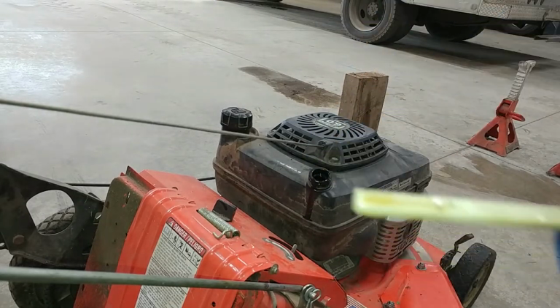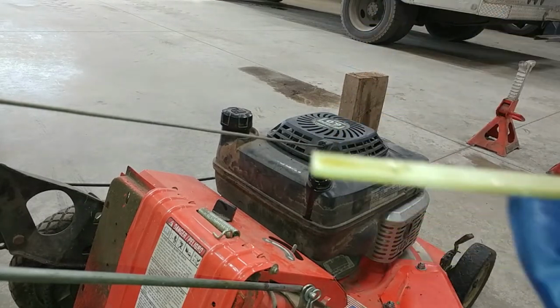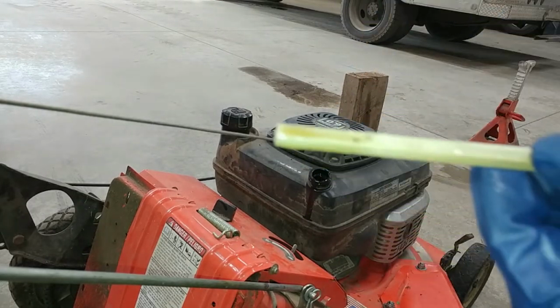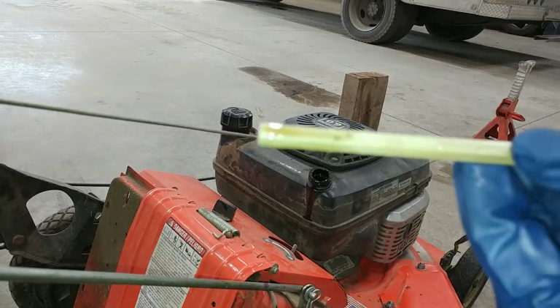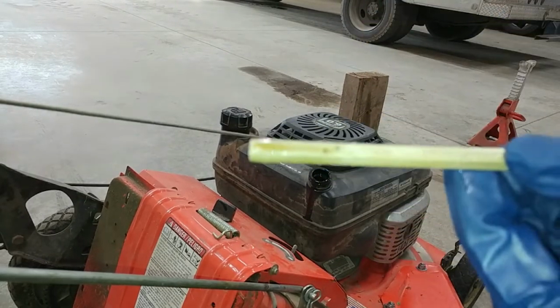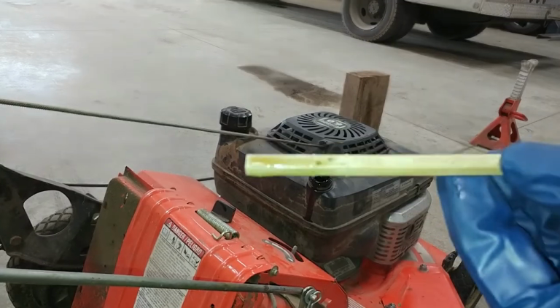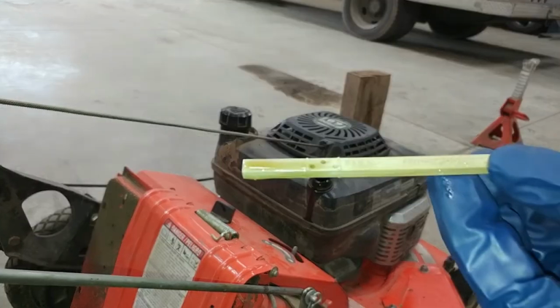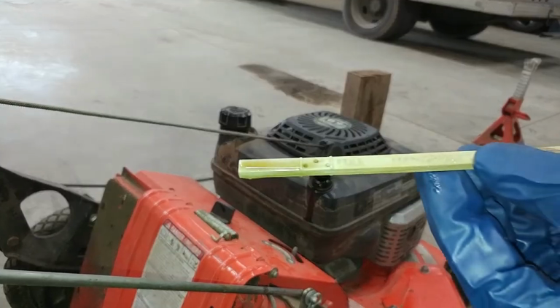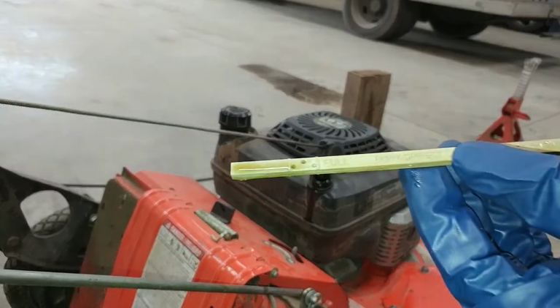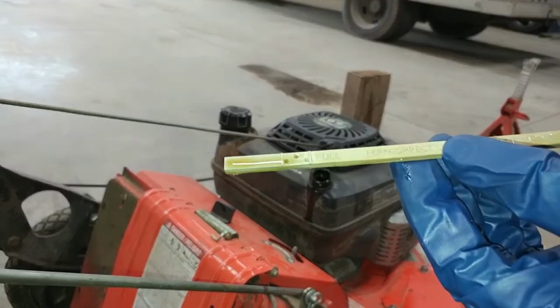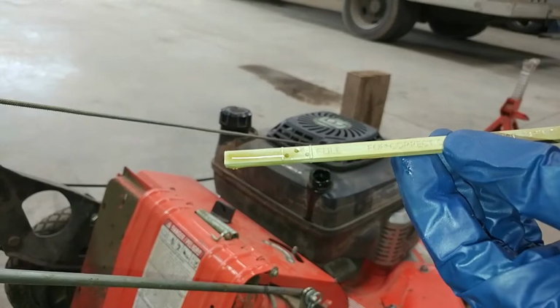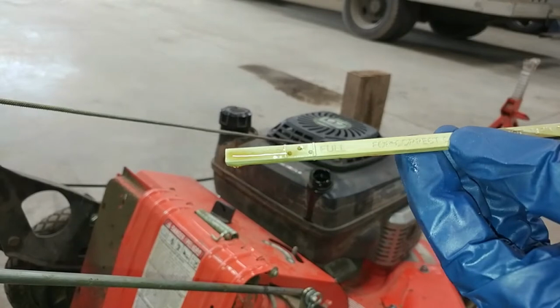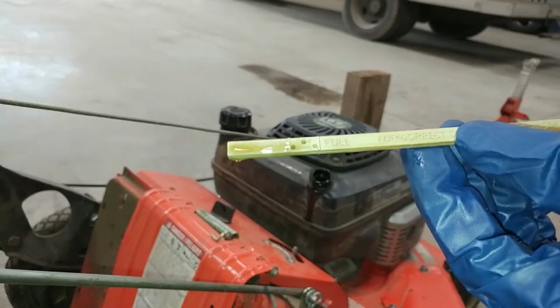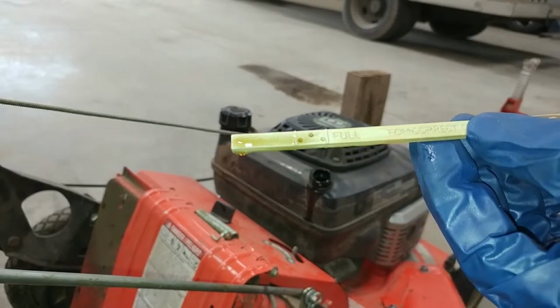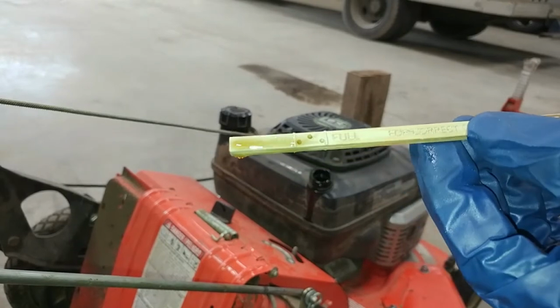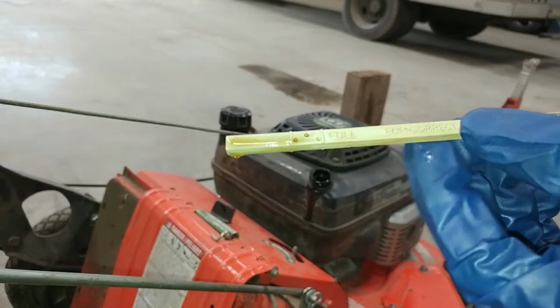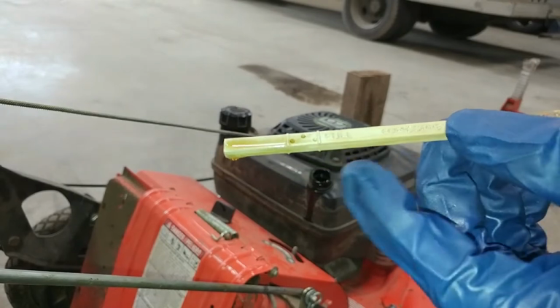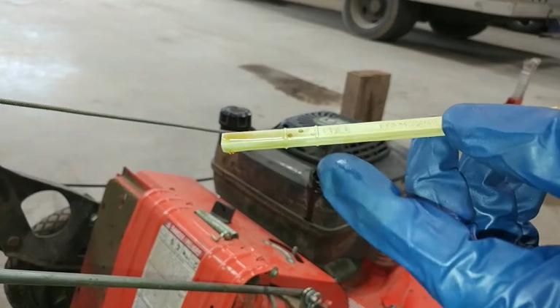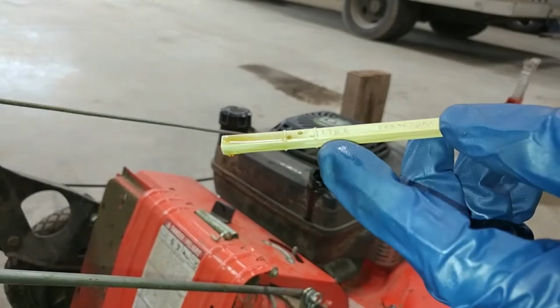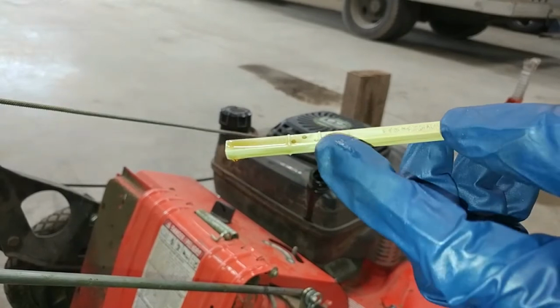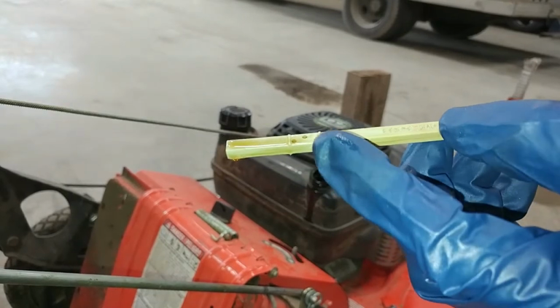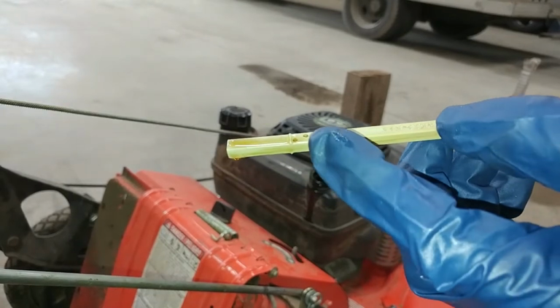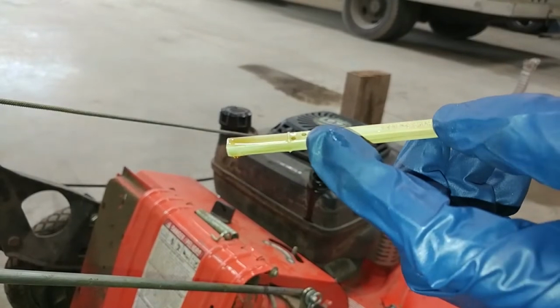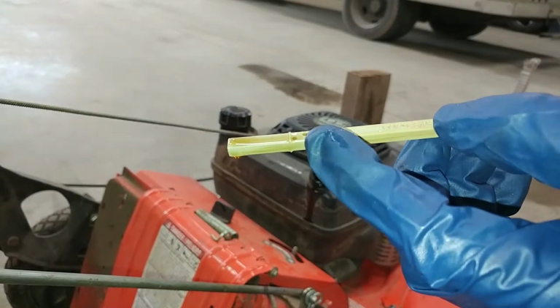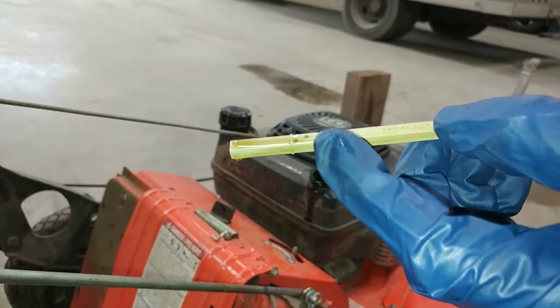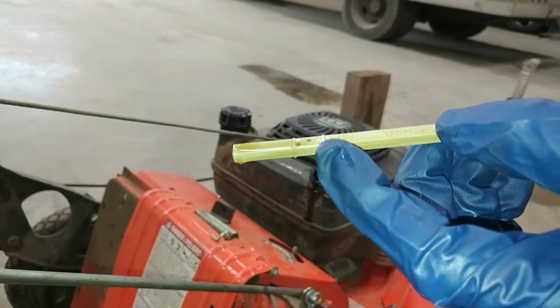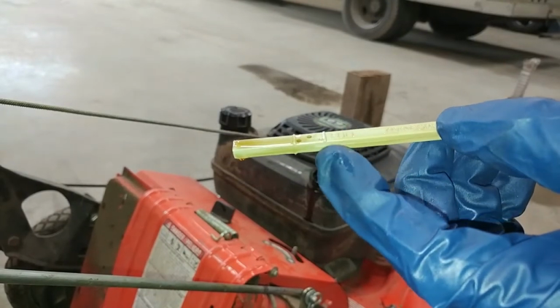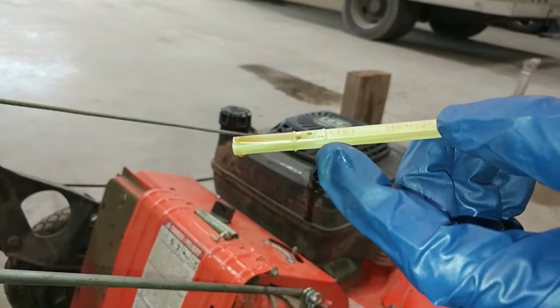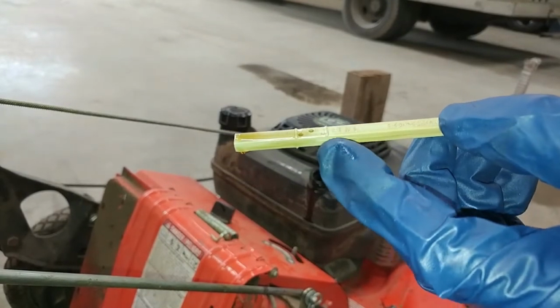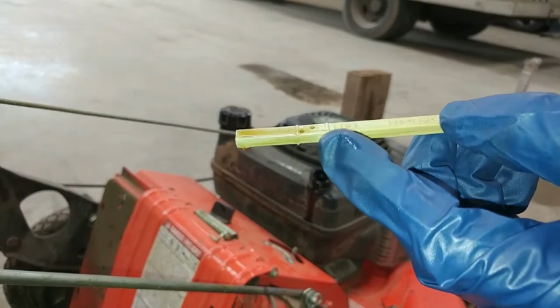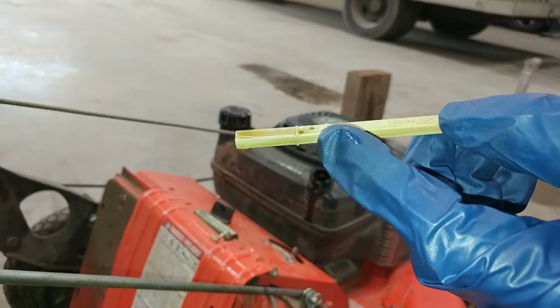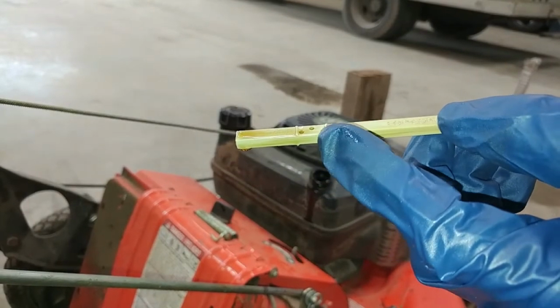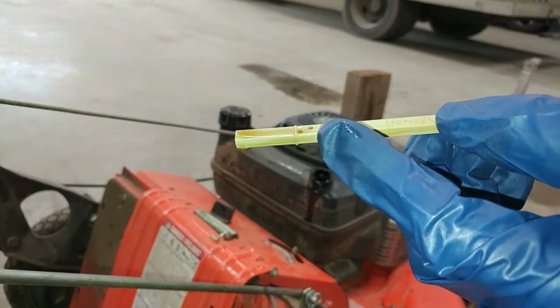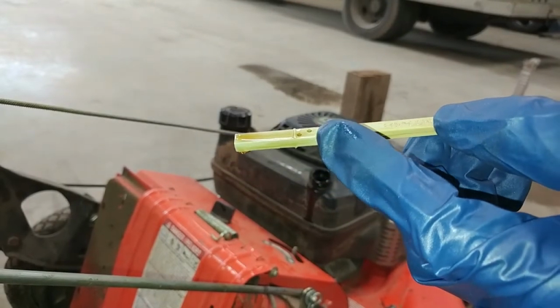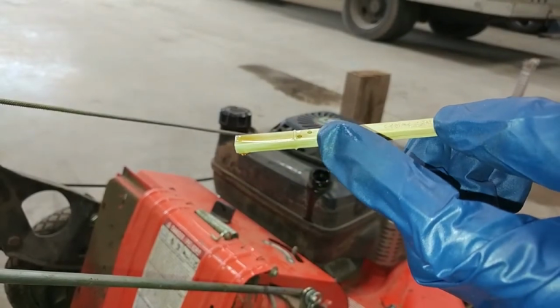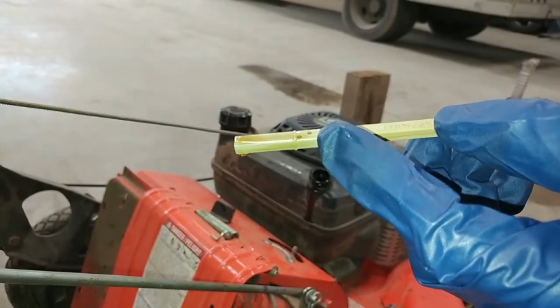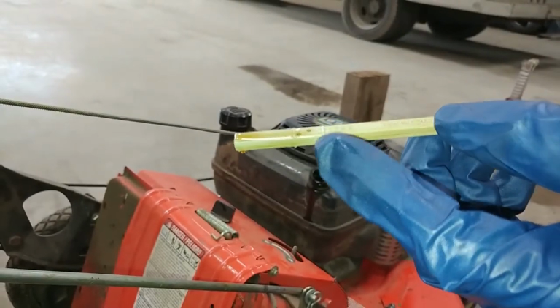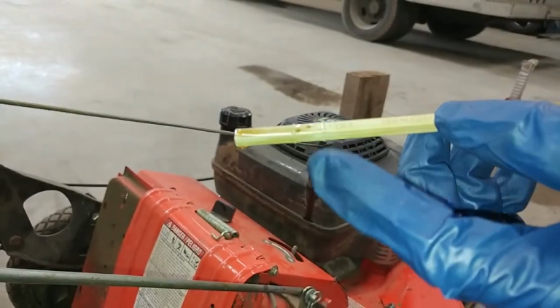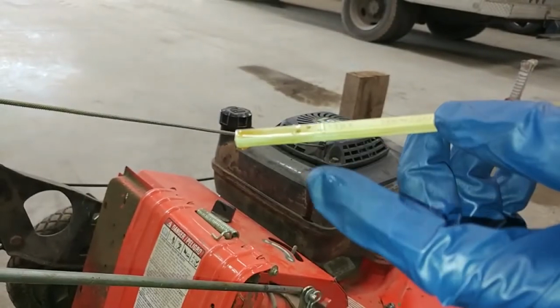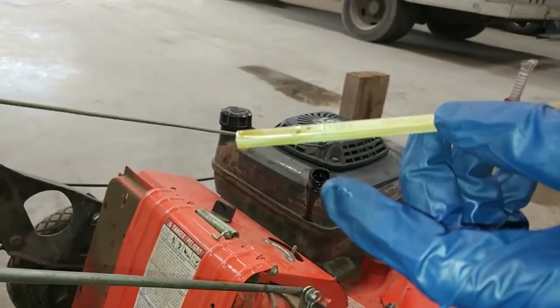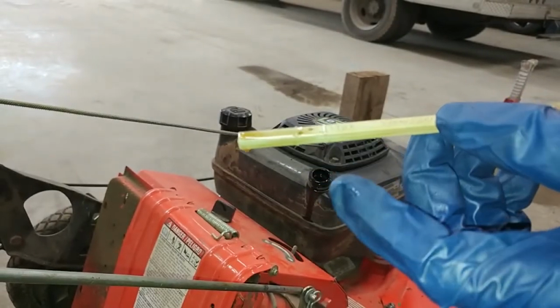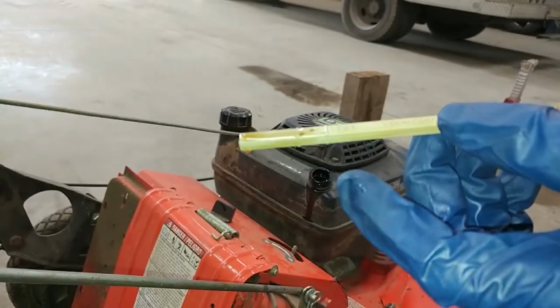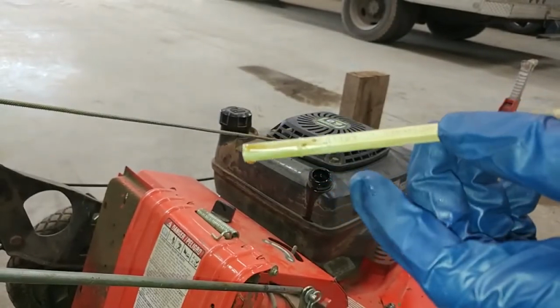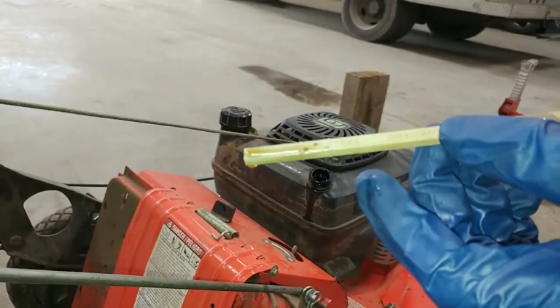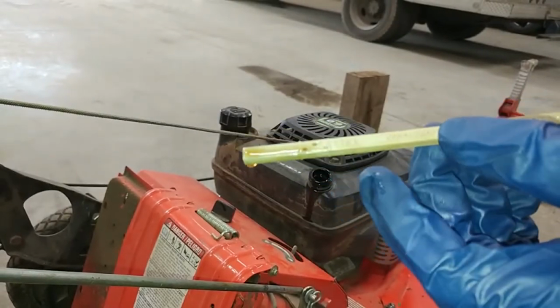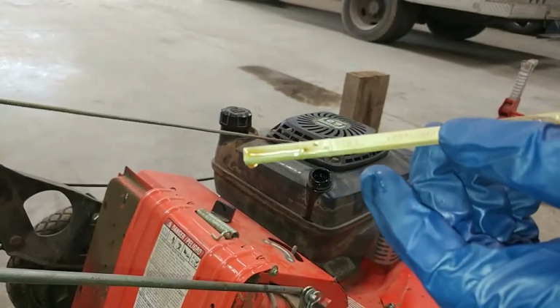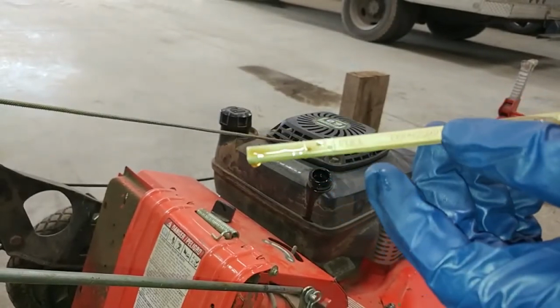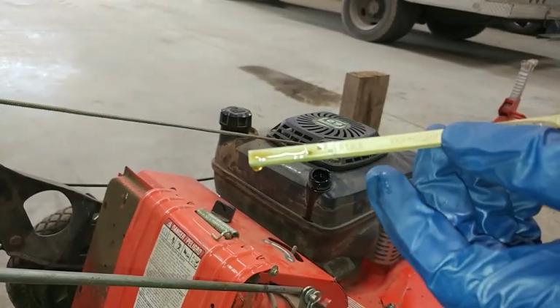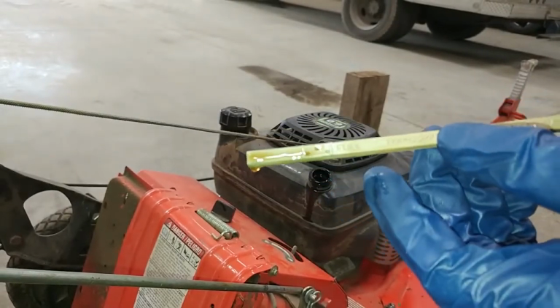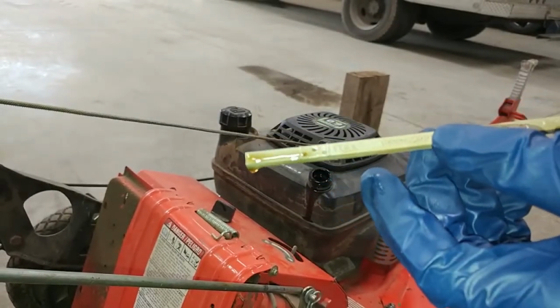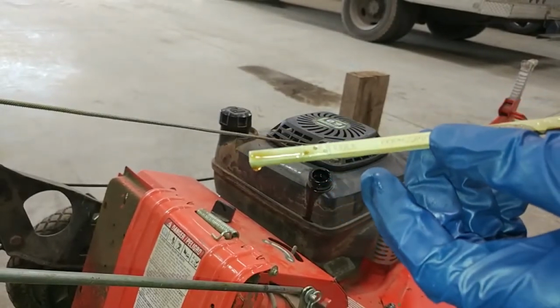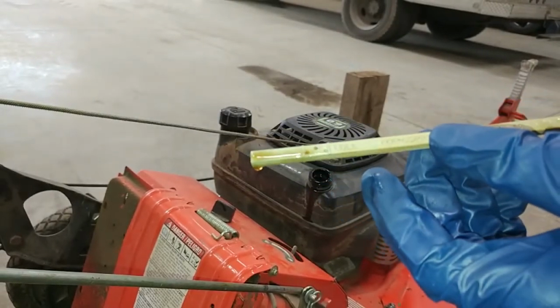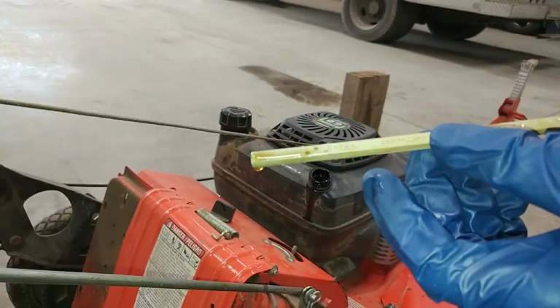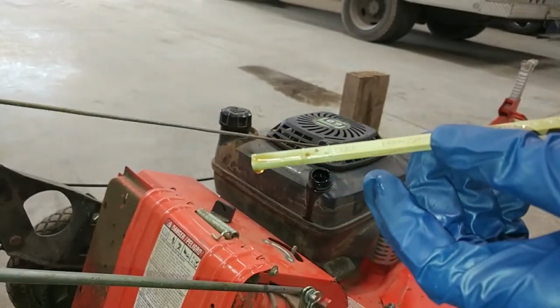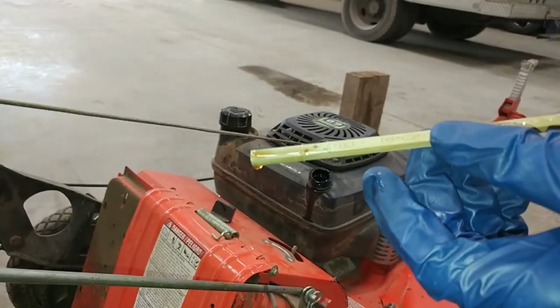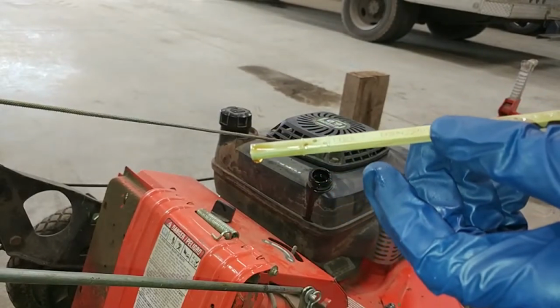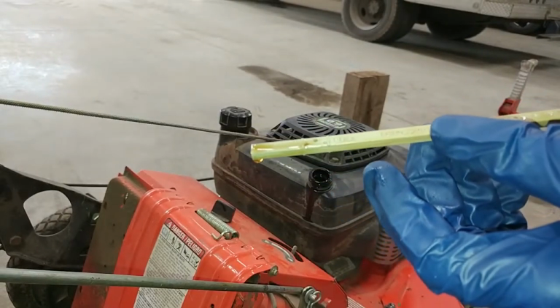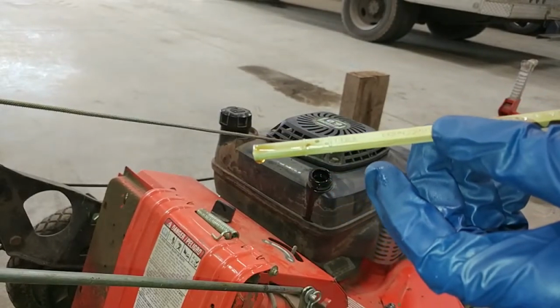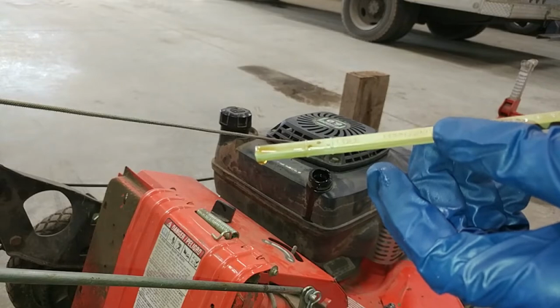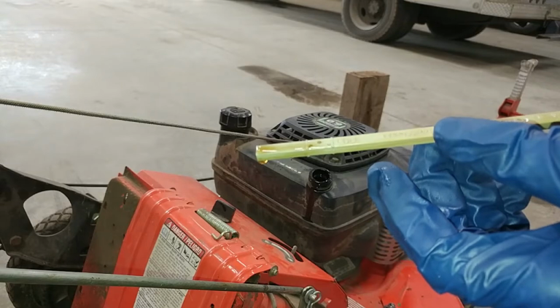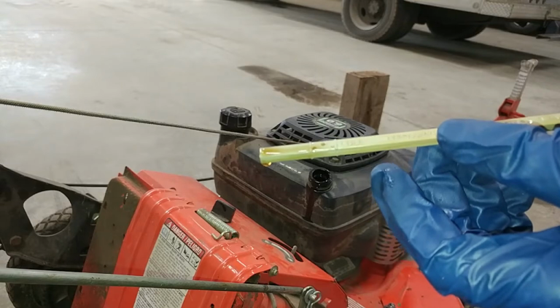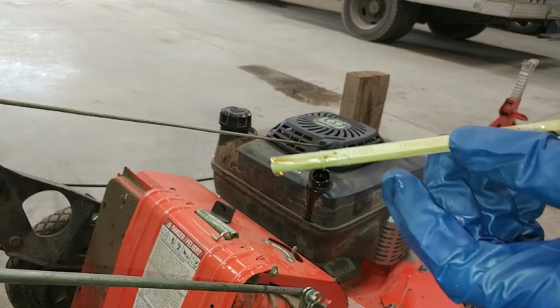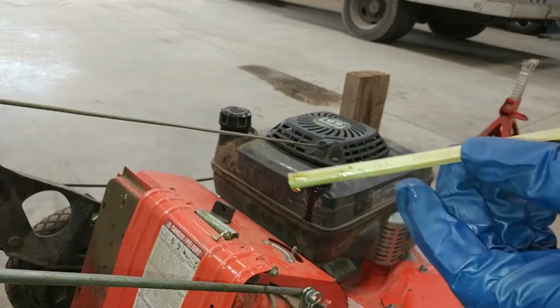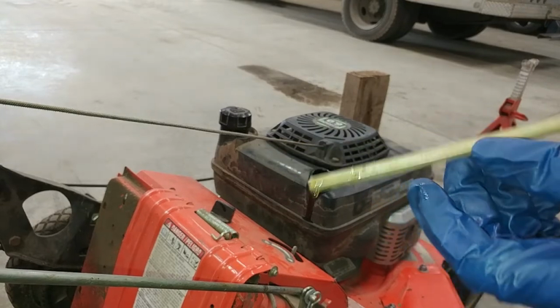Okay, I don't know if you guys can see that right now, but that's right up to there which is about three quarters of the way up, and I'm going to call that good.